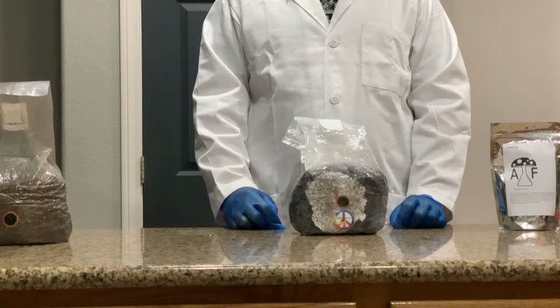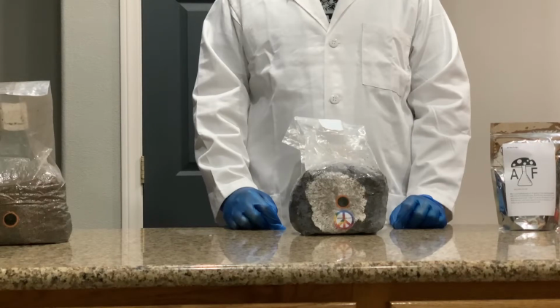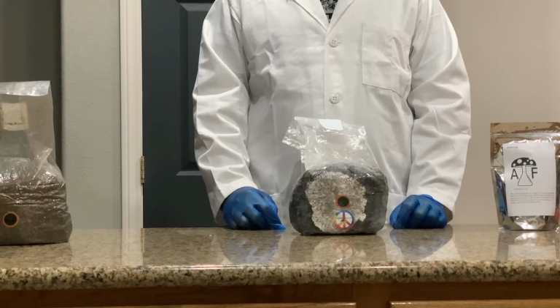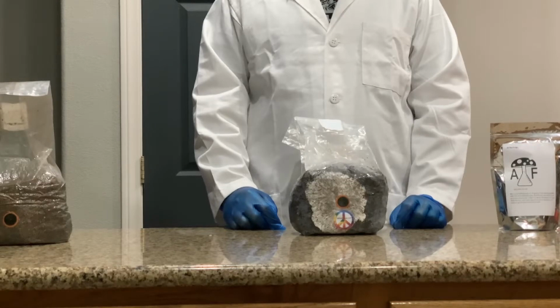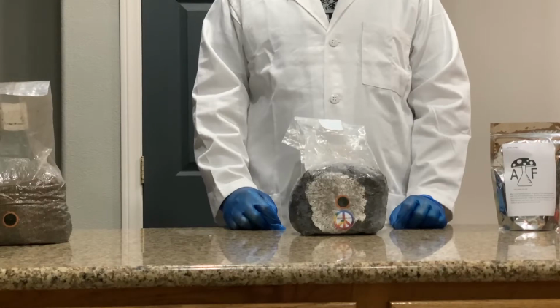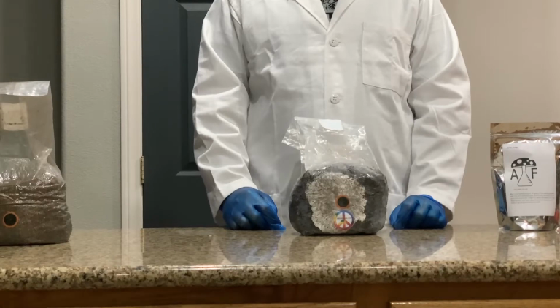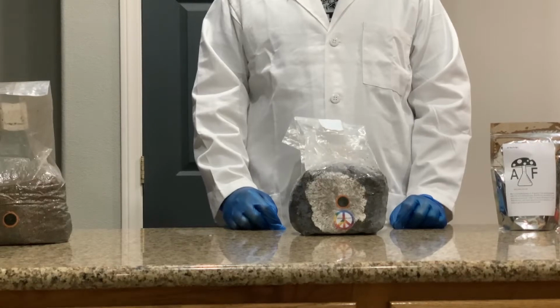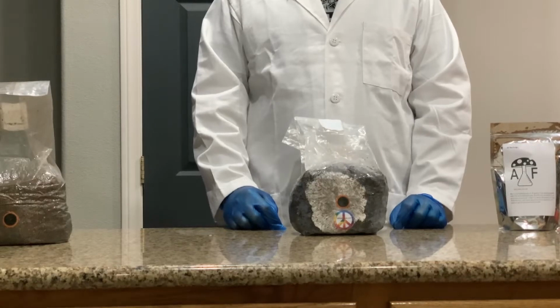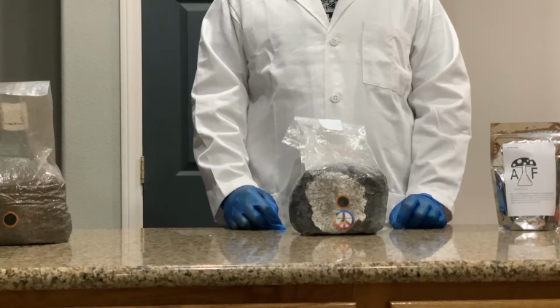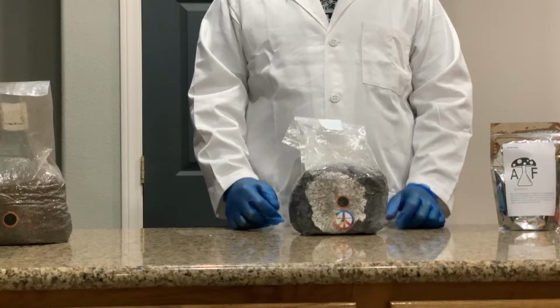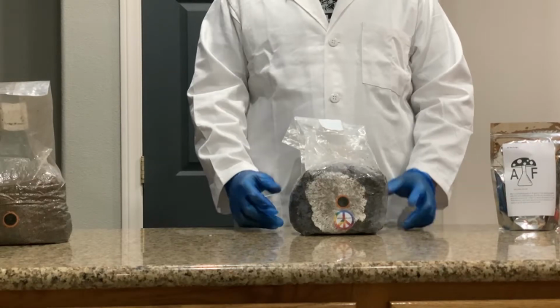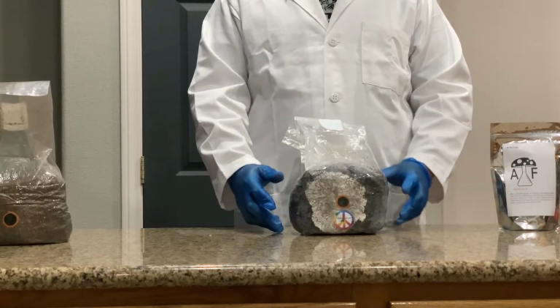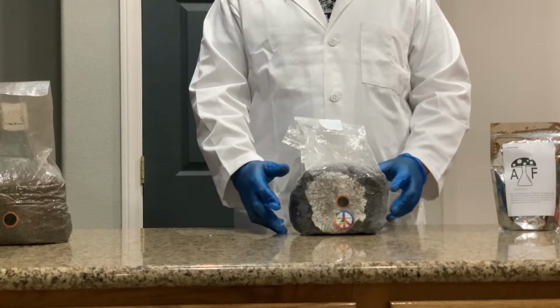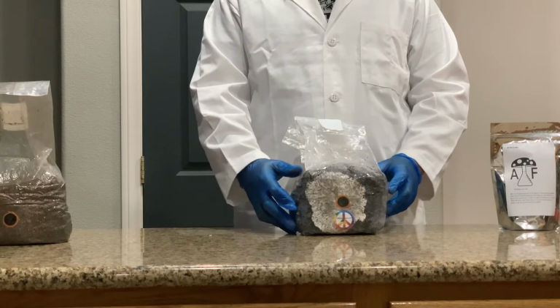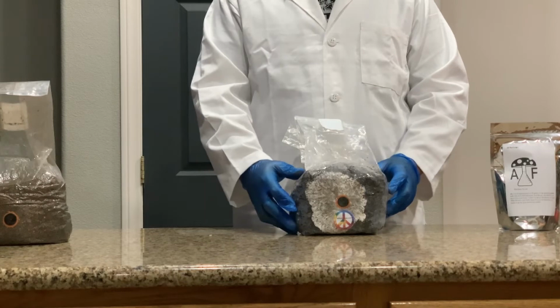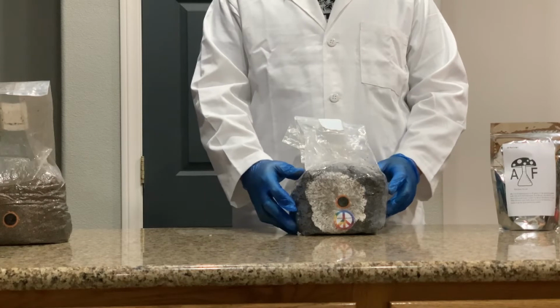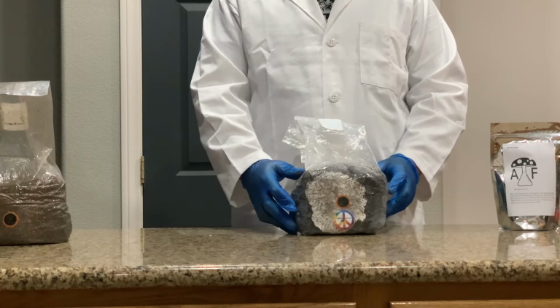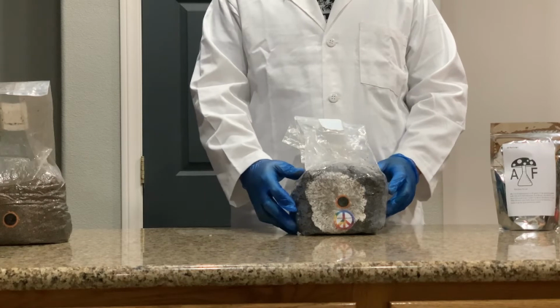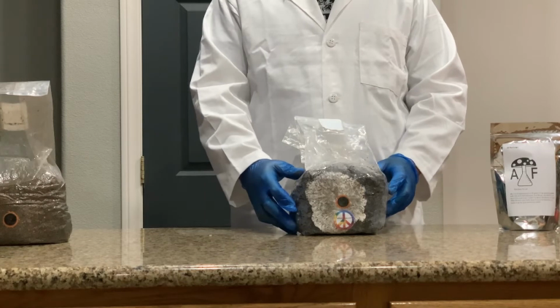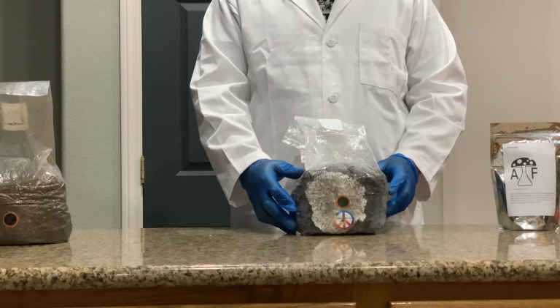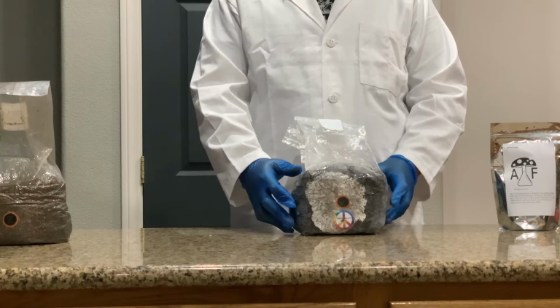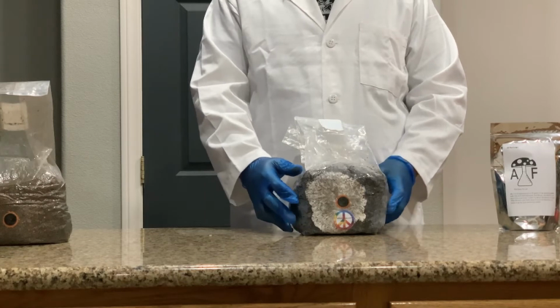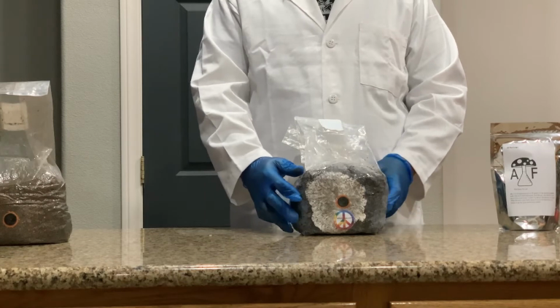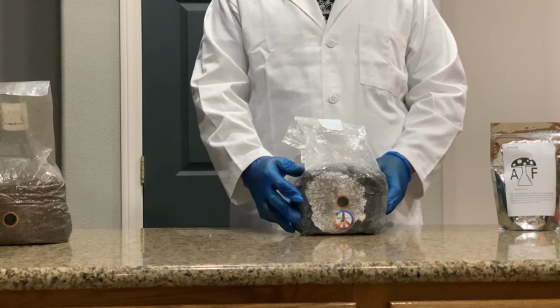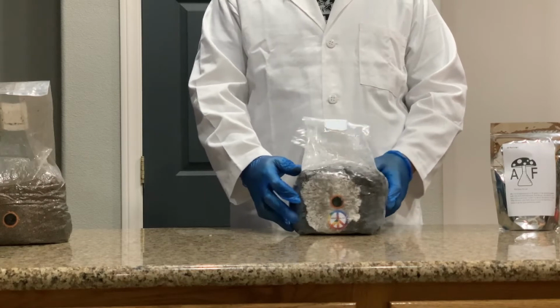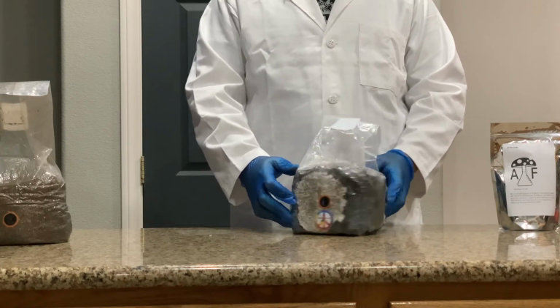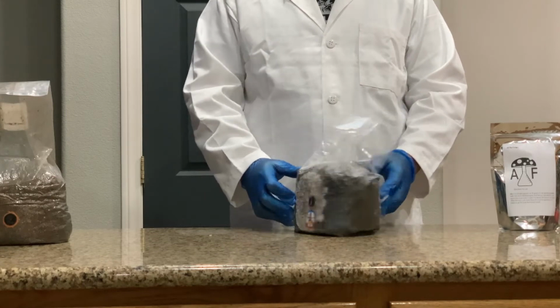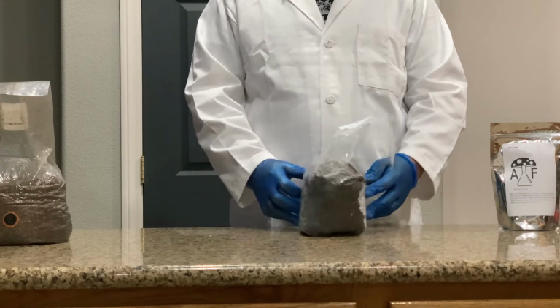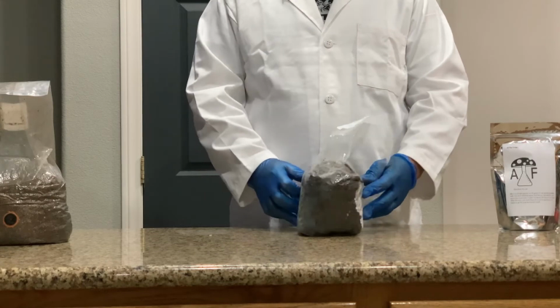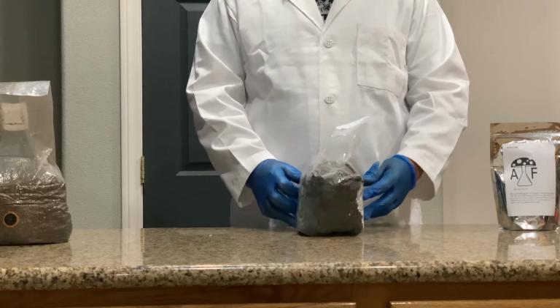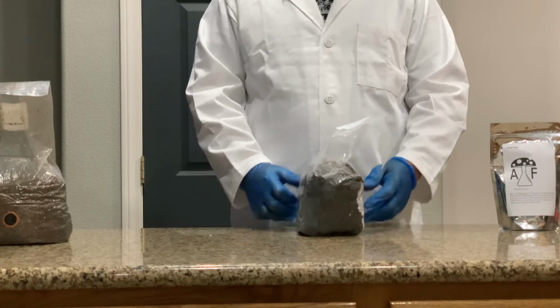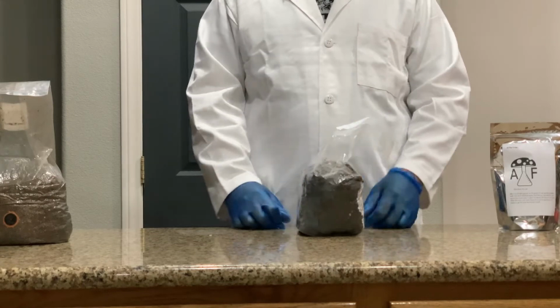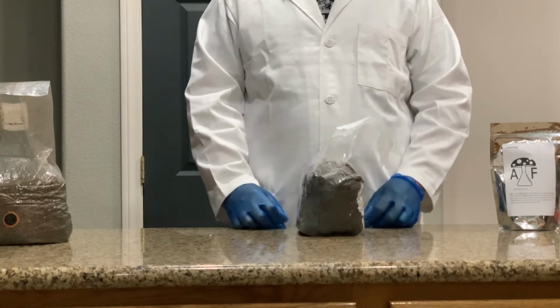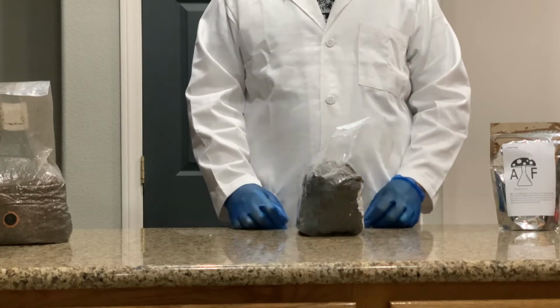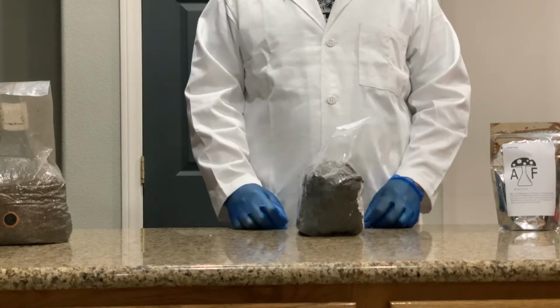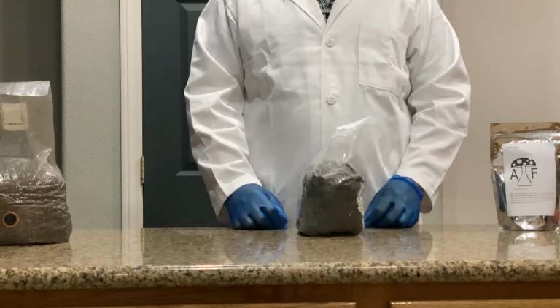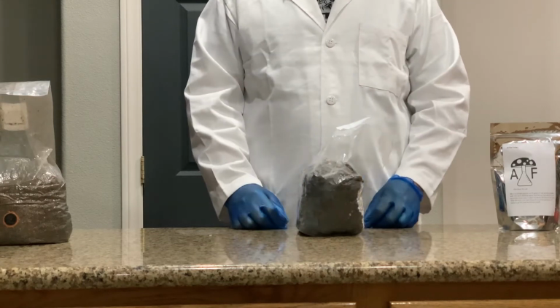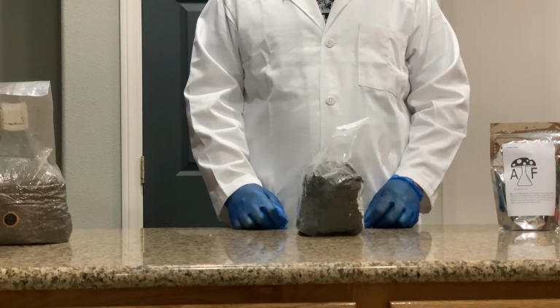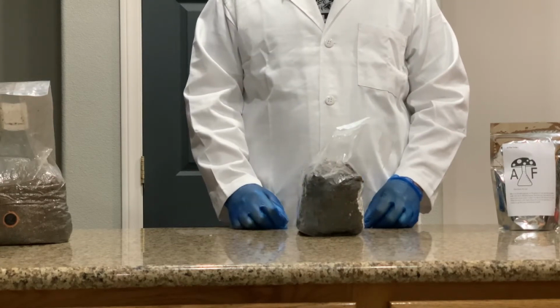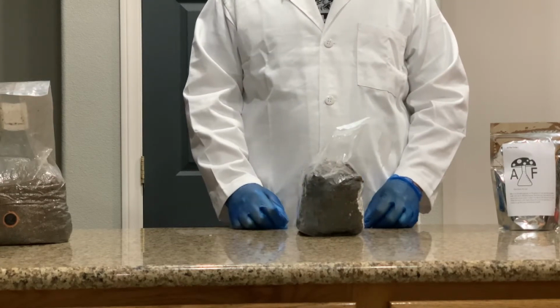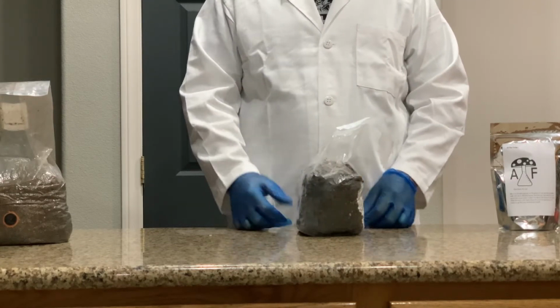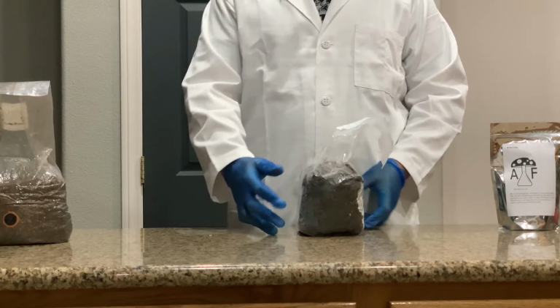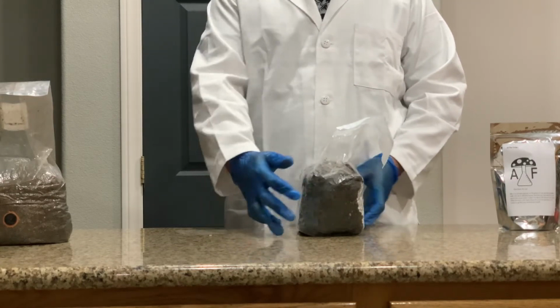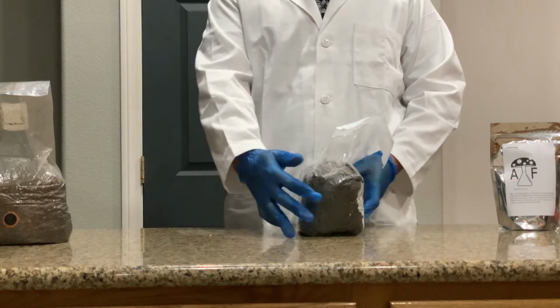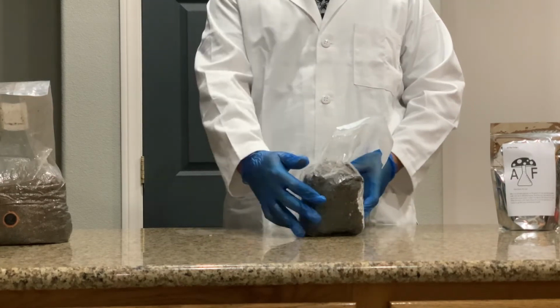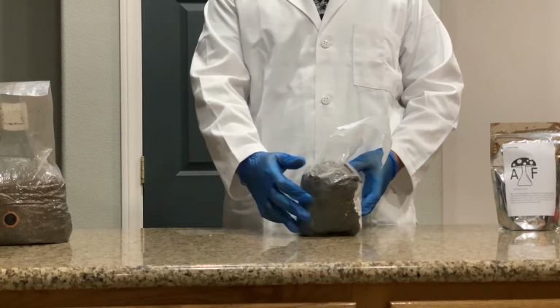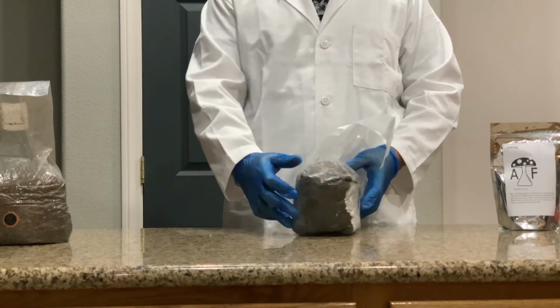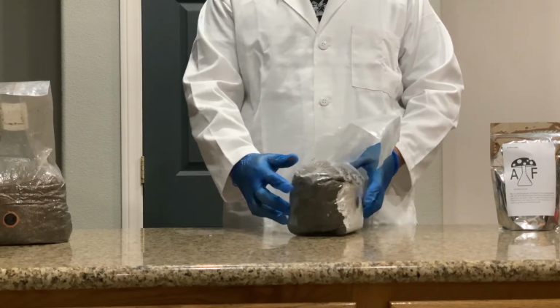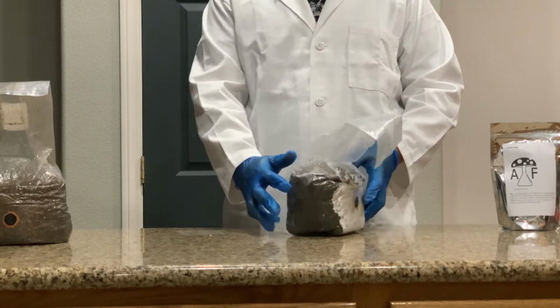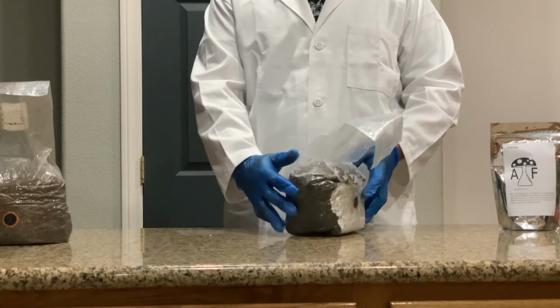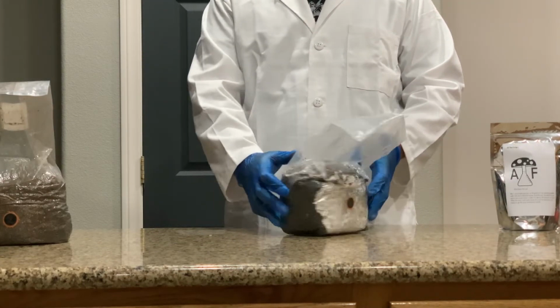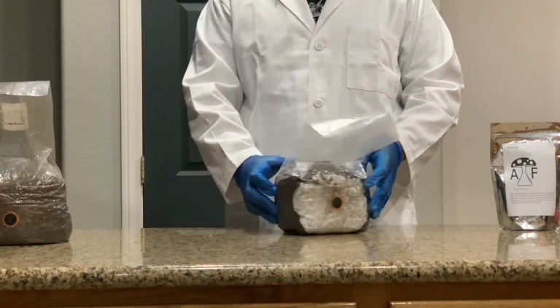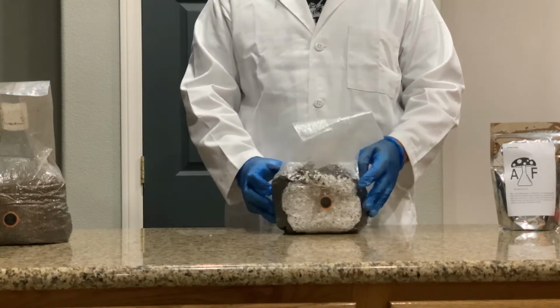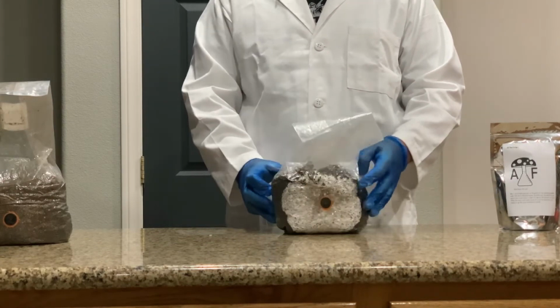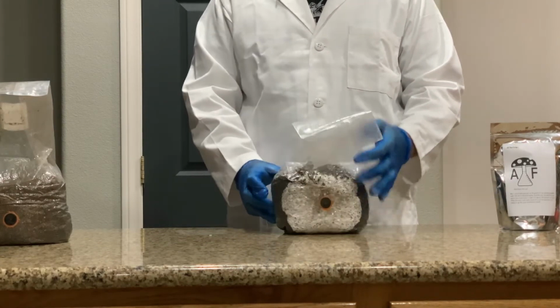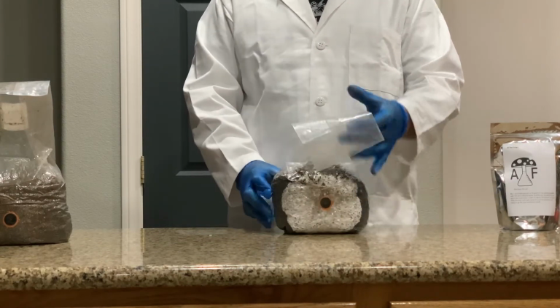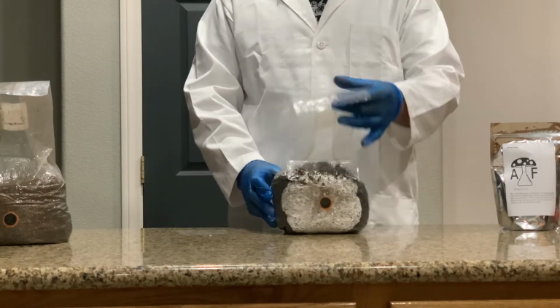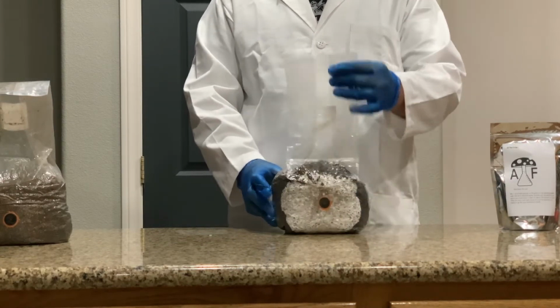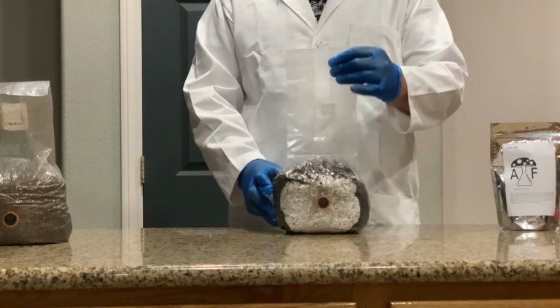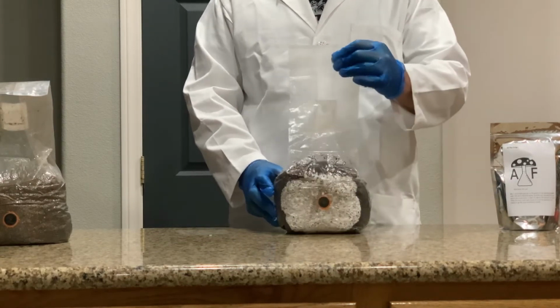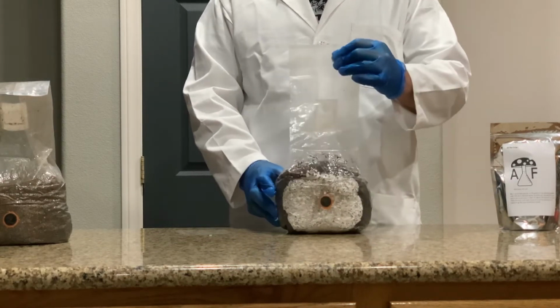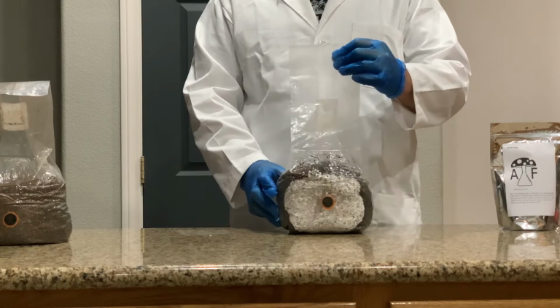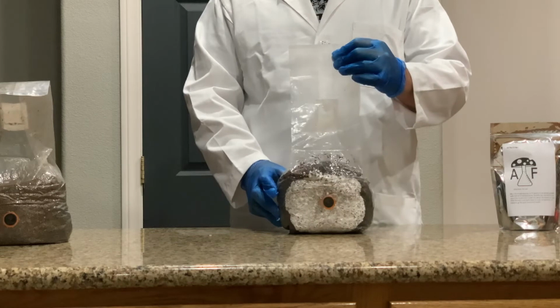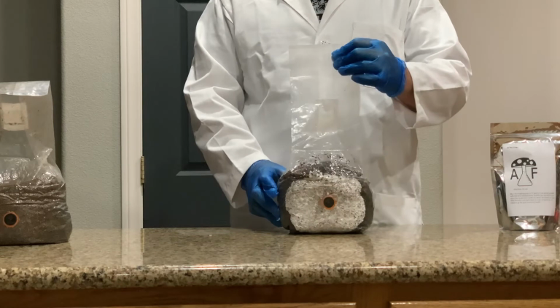Once your bag is about 20-25% colonized, you are going to want to break up the mycelium growth and mix it around in the bag.